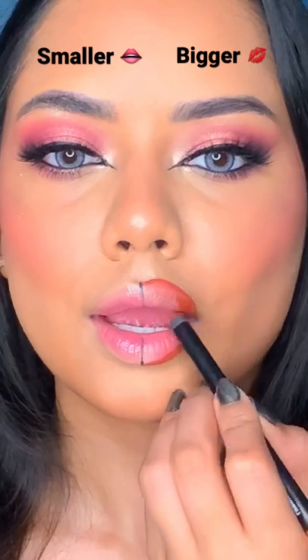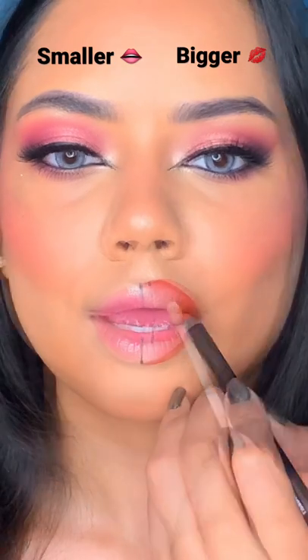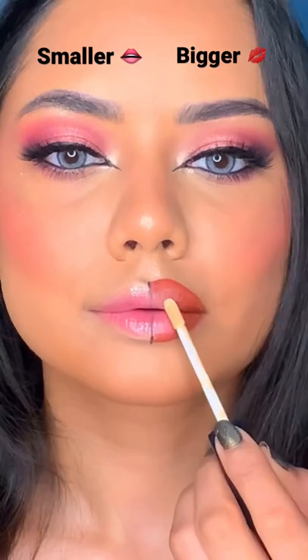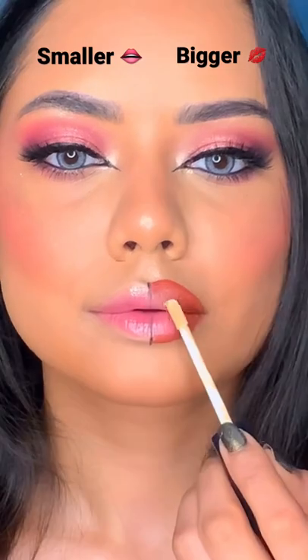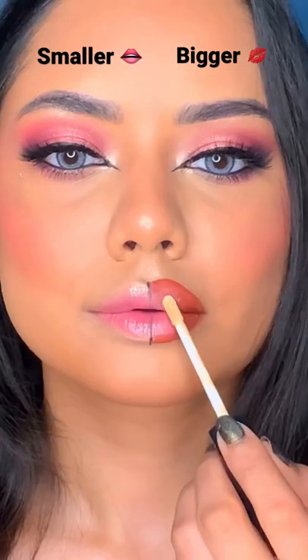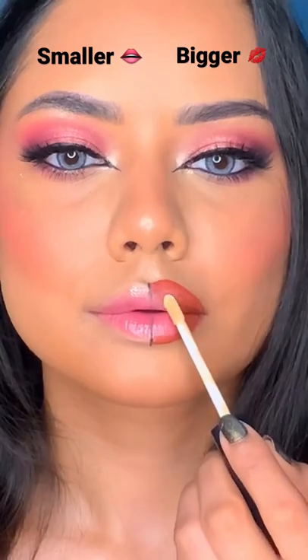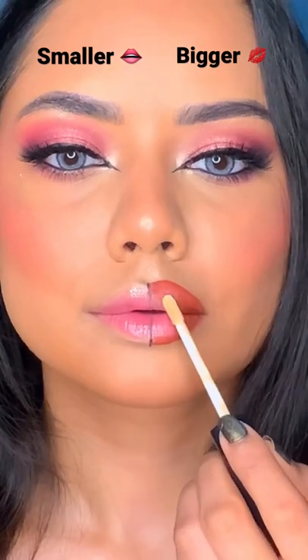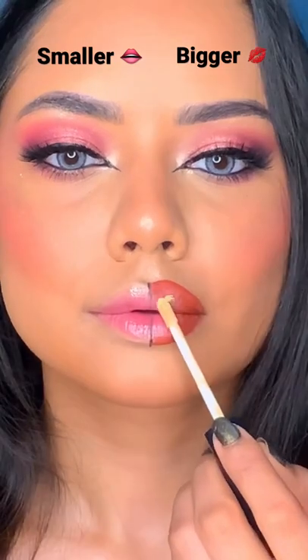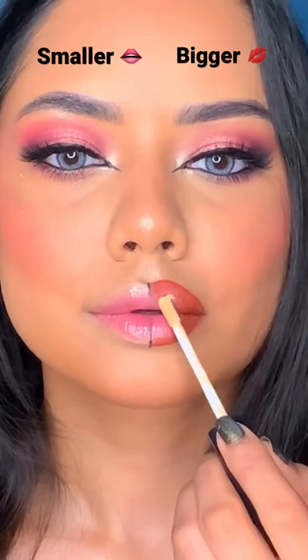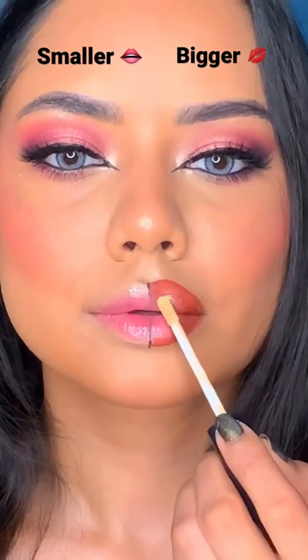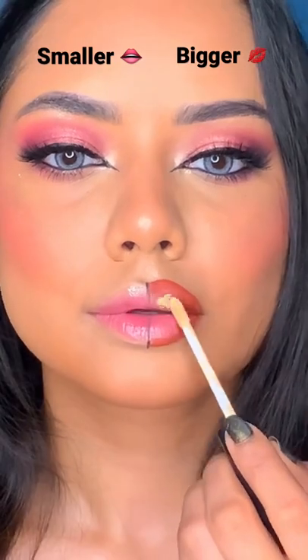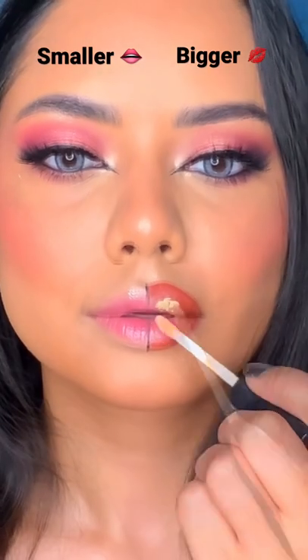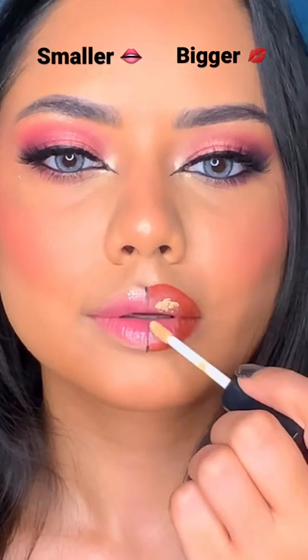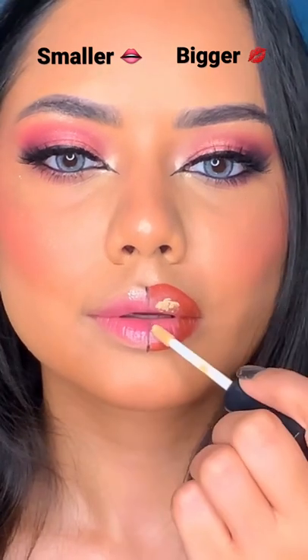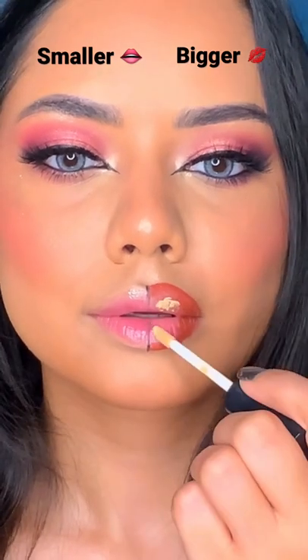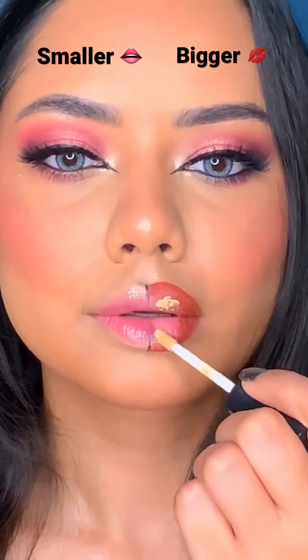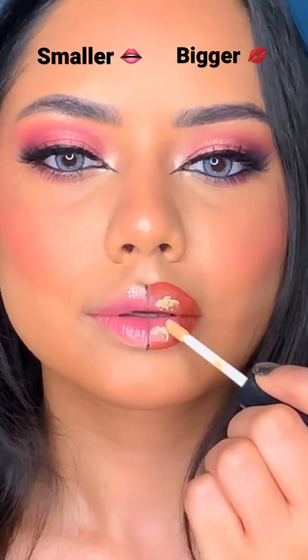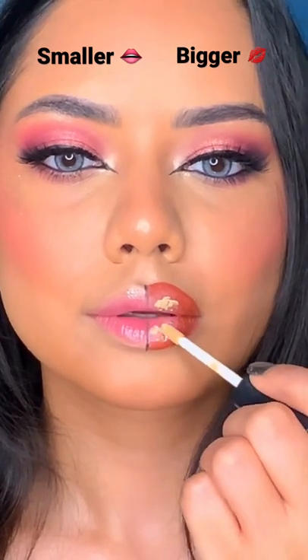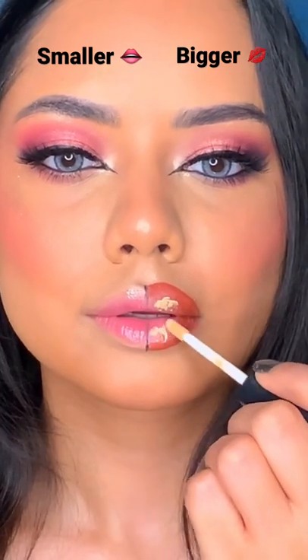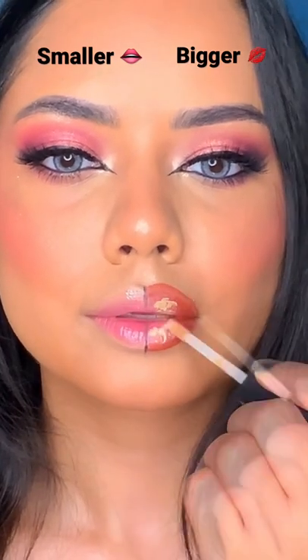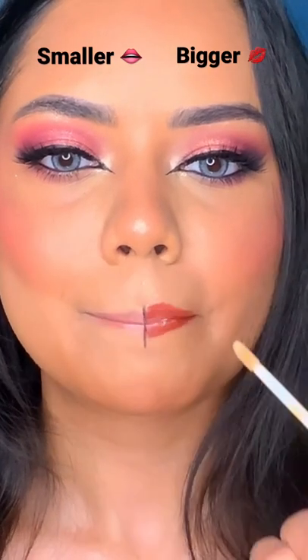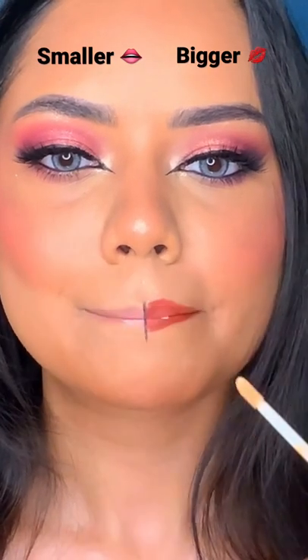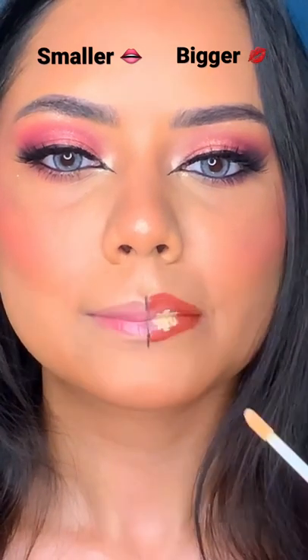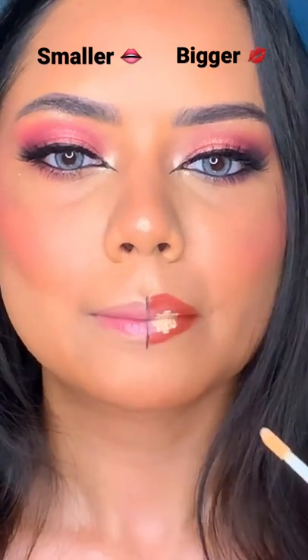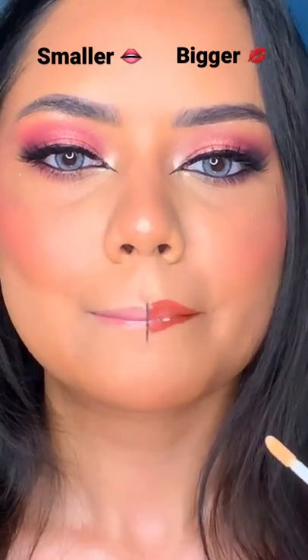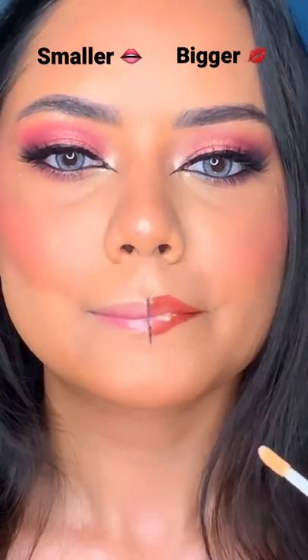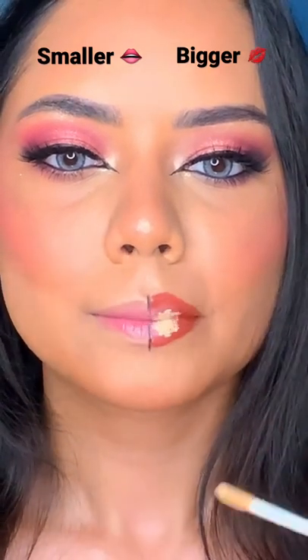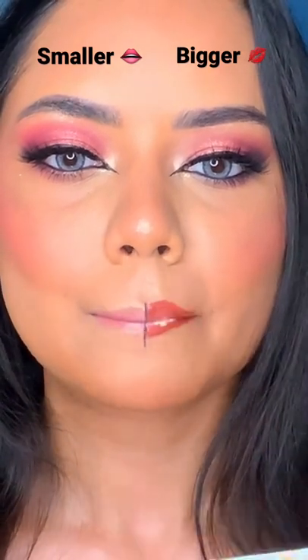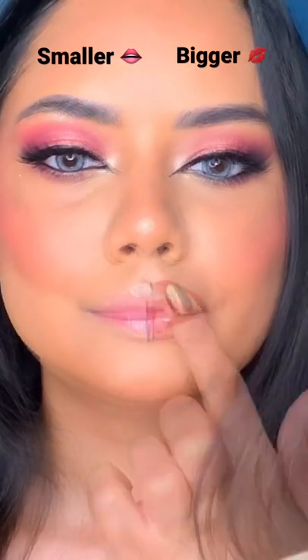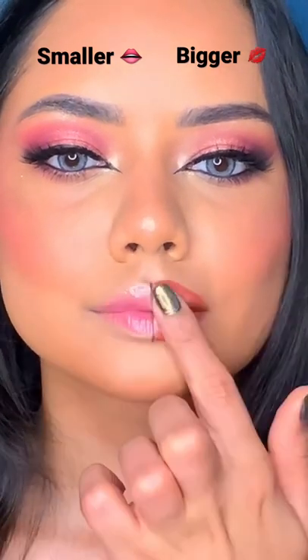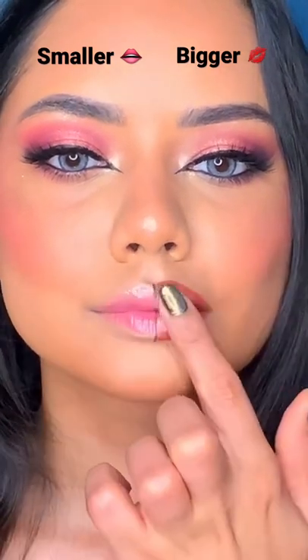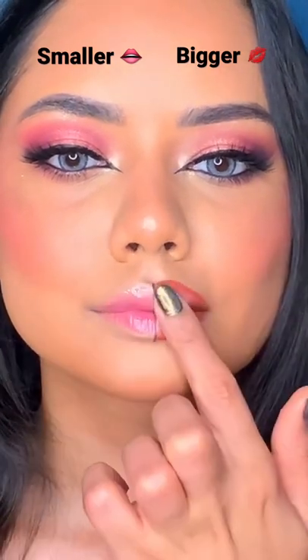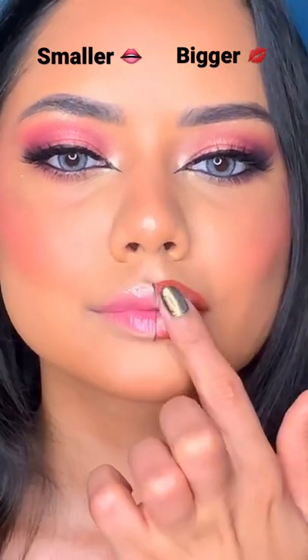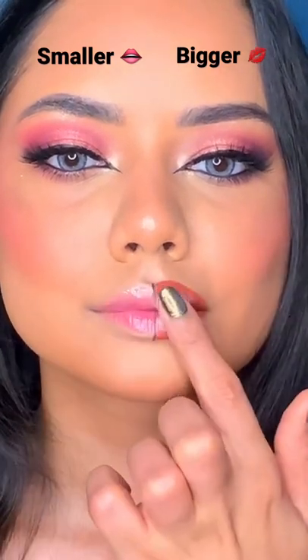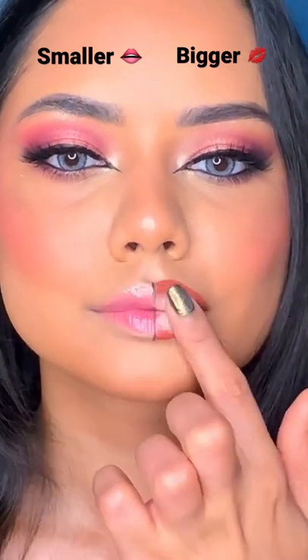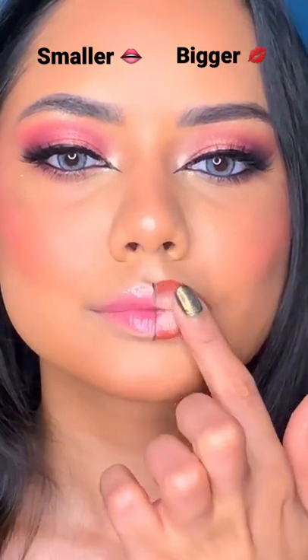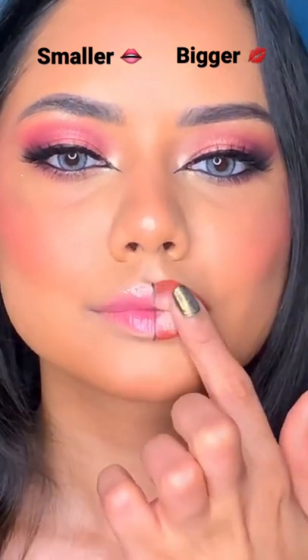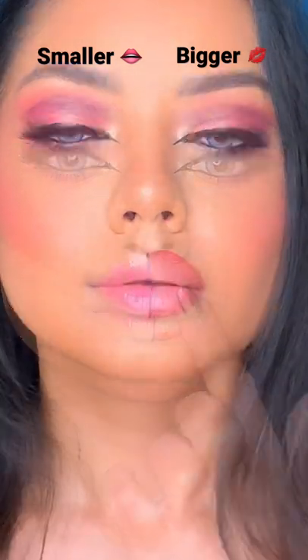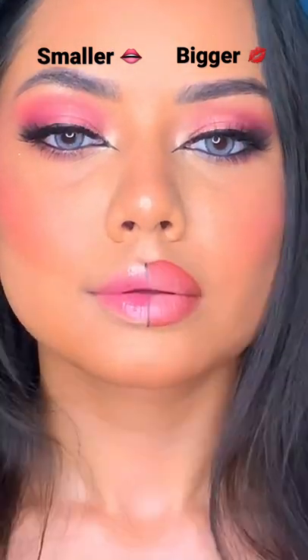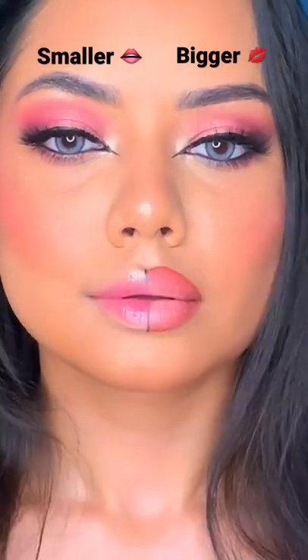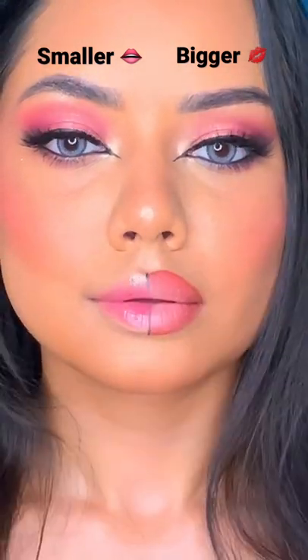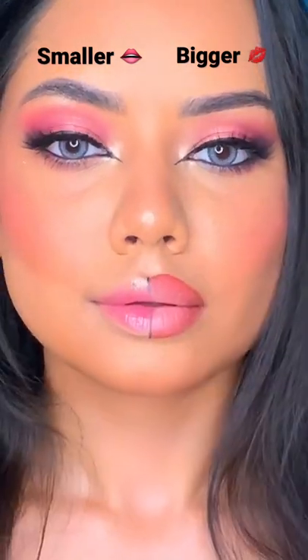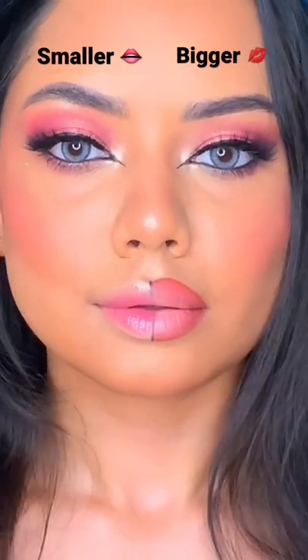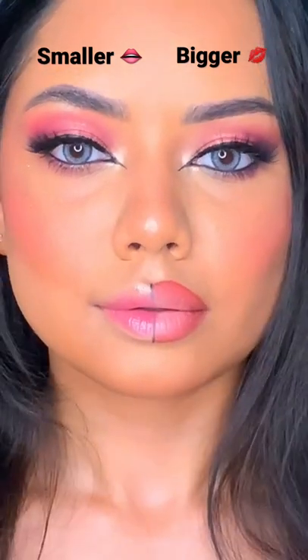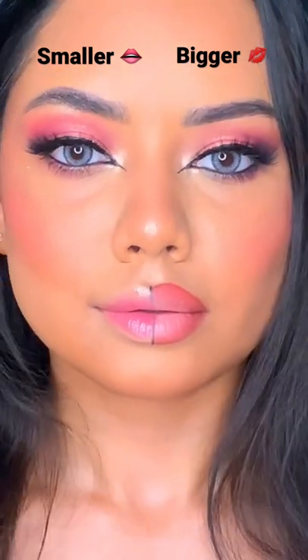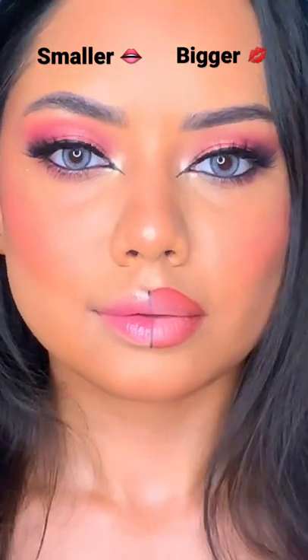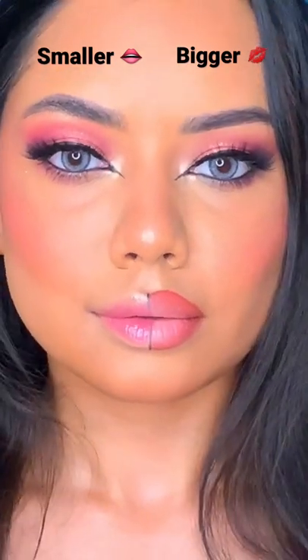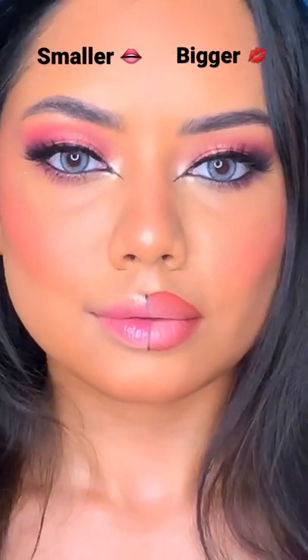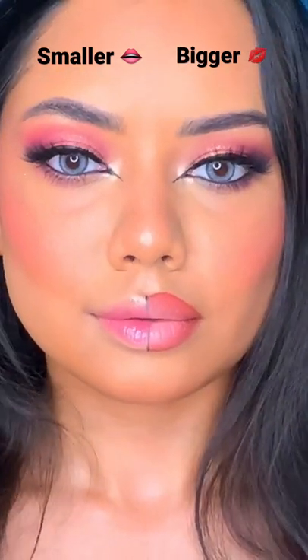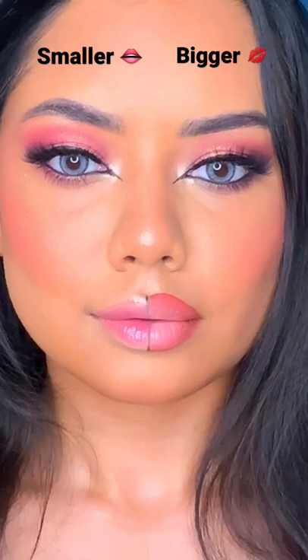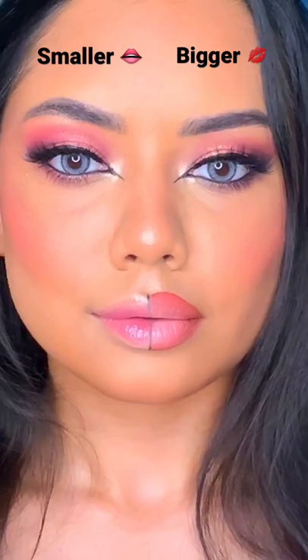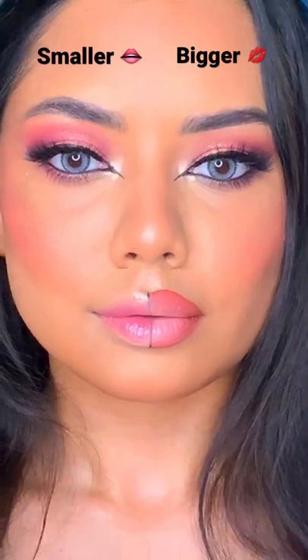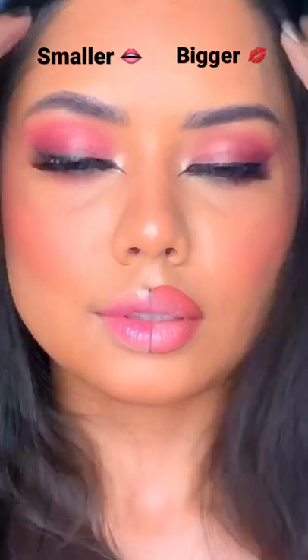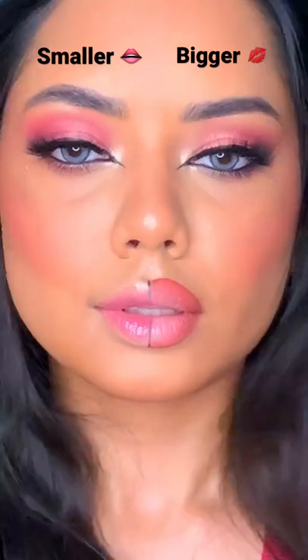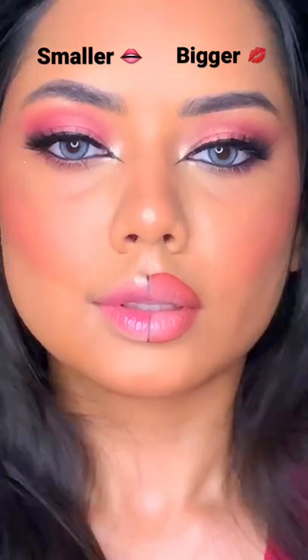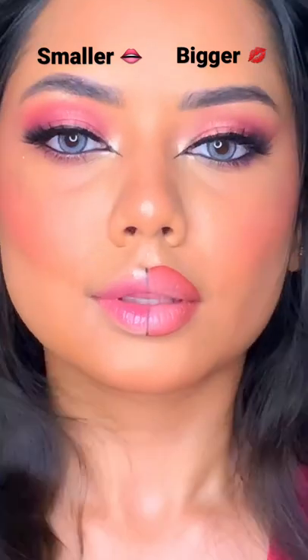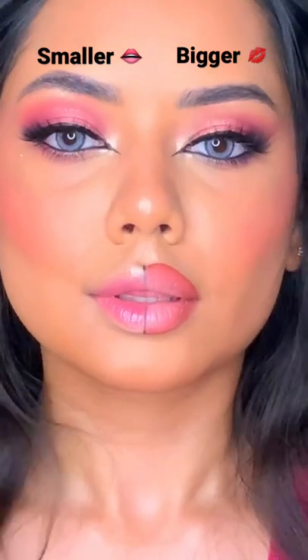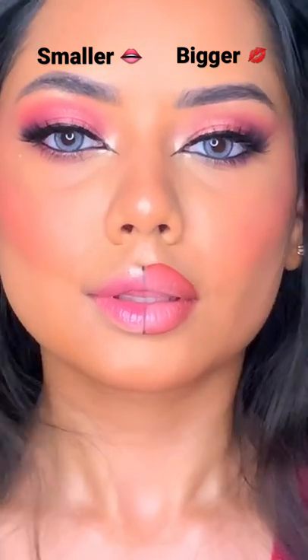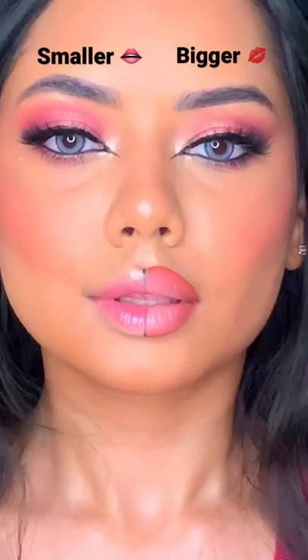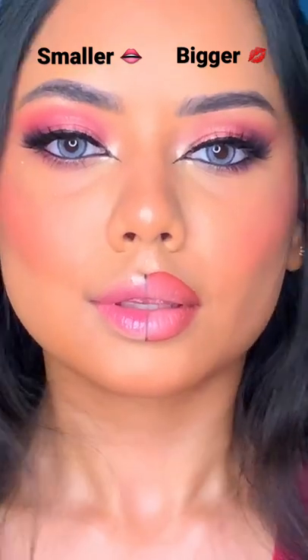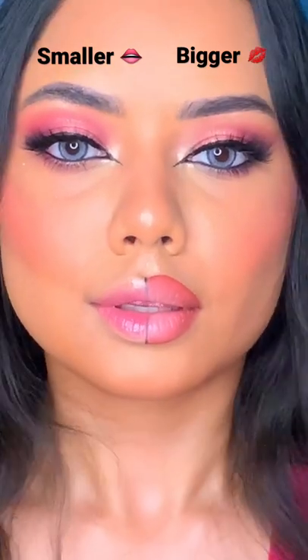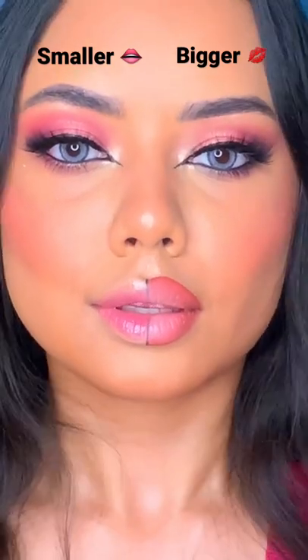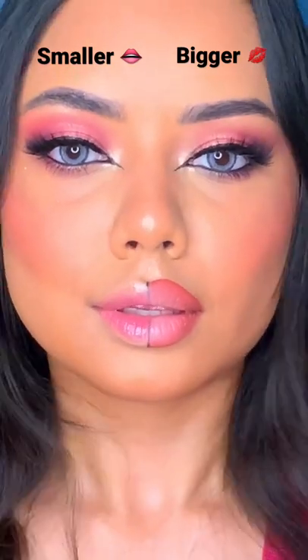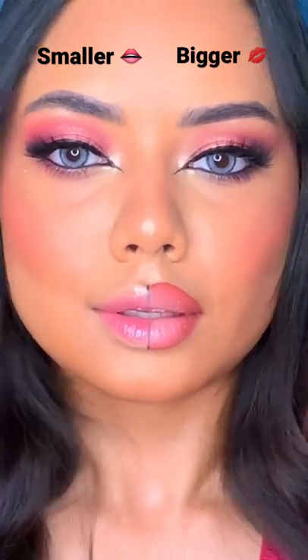But if you like a little pouty lips, then overline your lips, then concealer on the edges and then blend with finger — and there you have it! Let me know which one do you prefer.